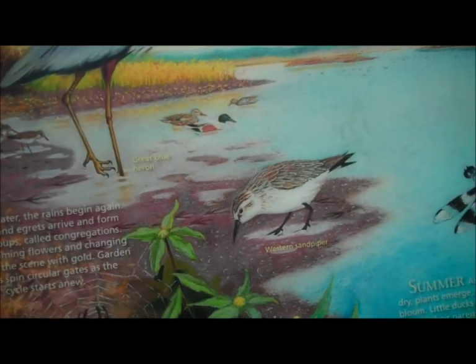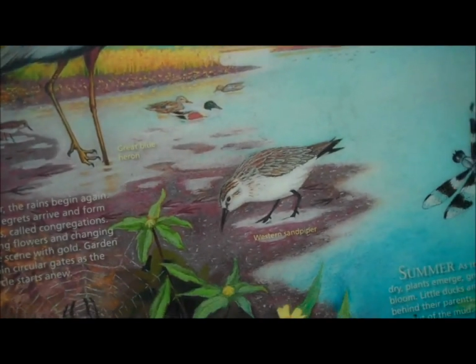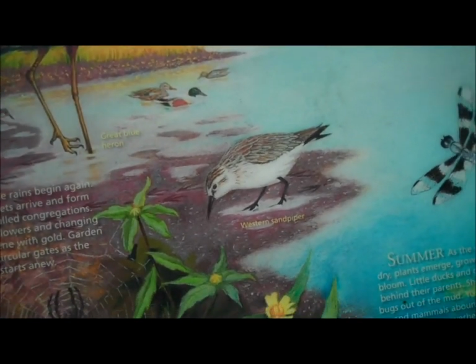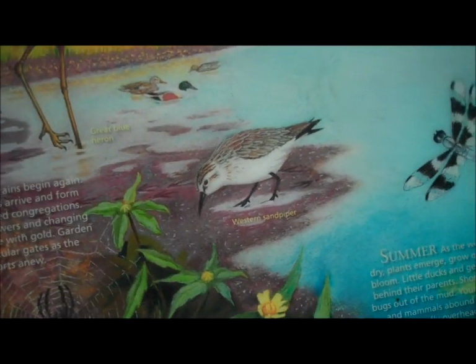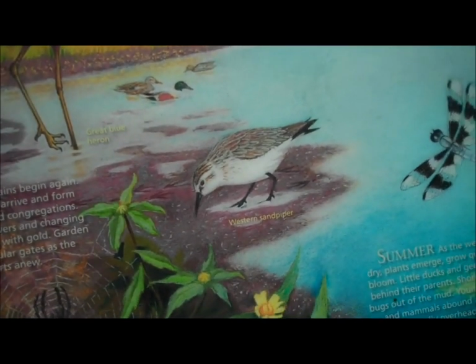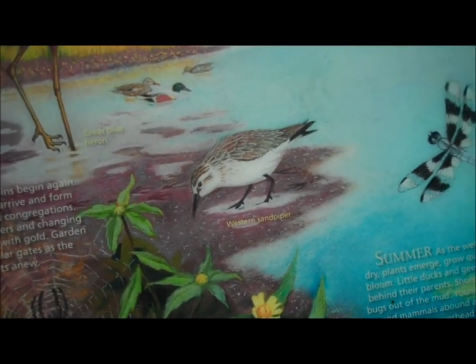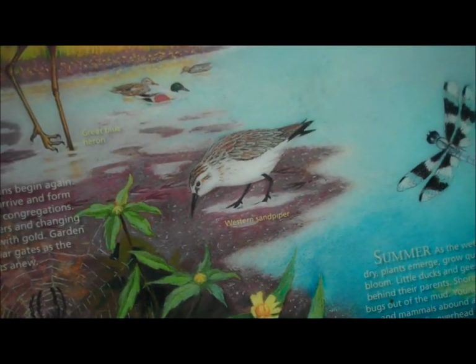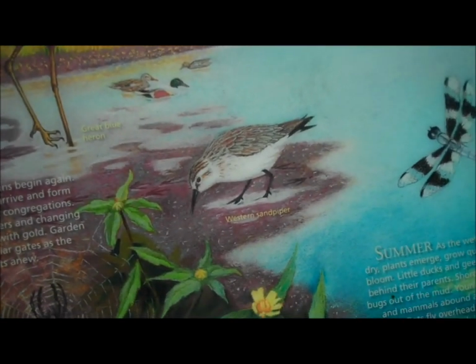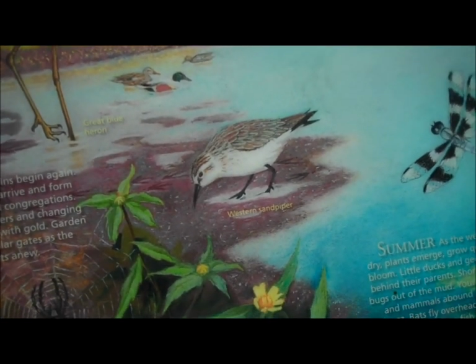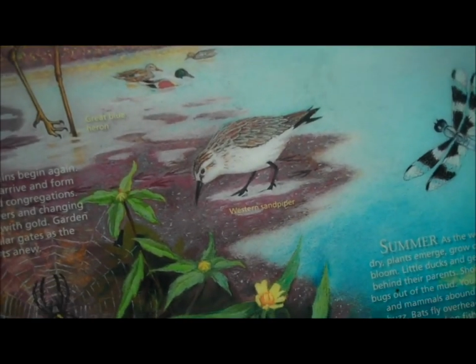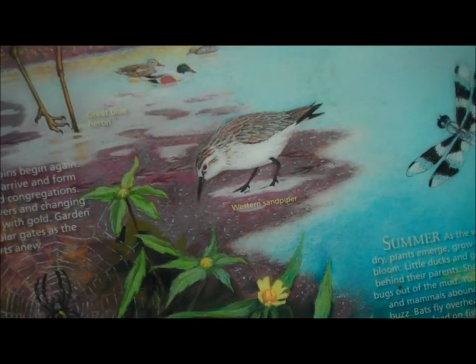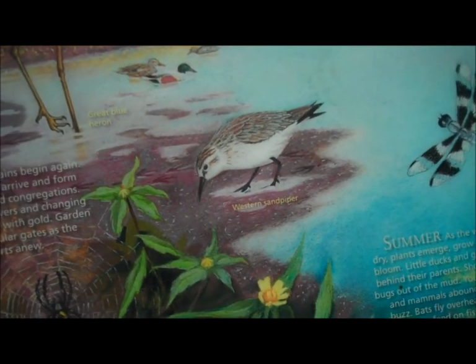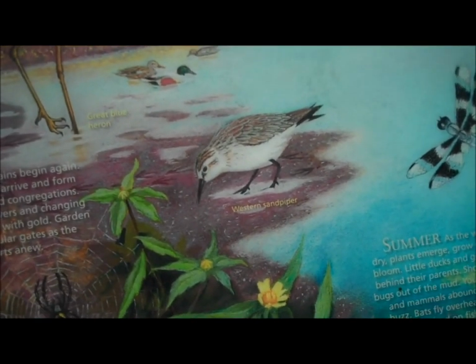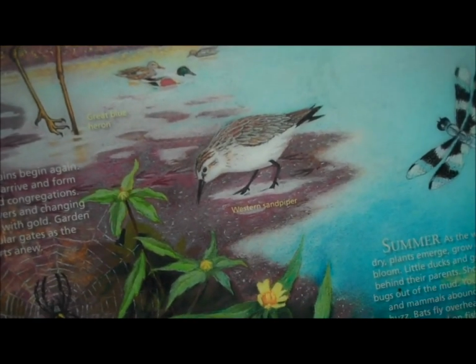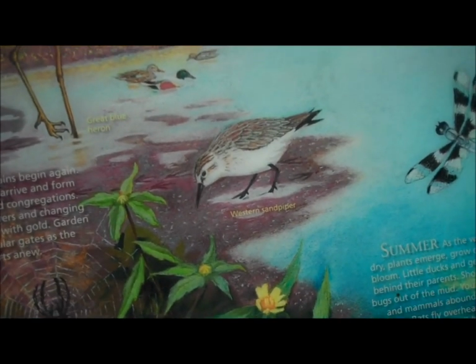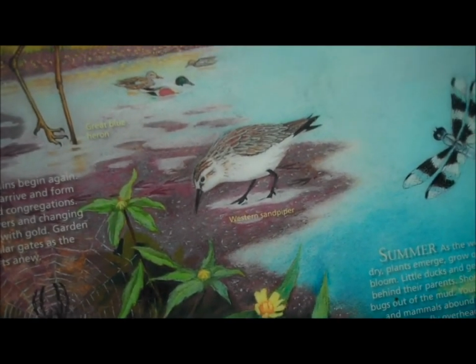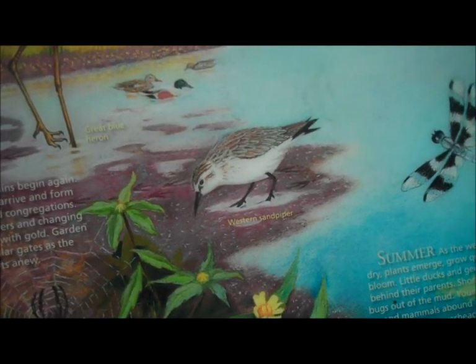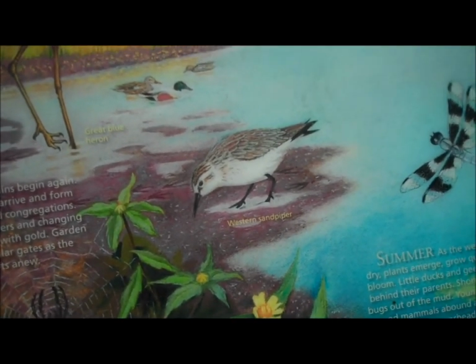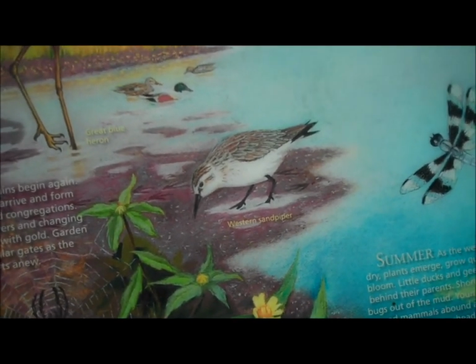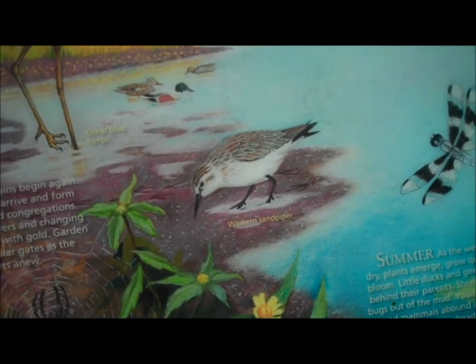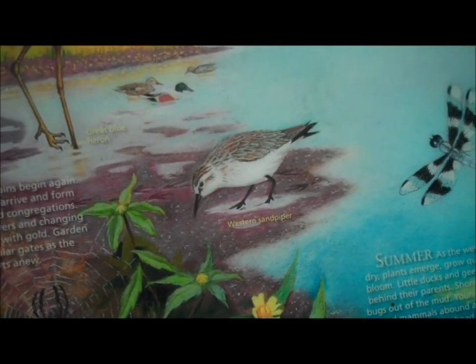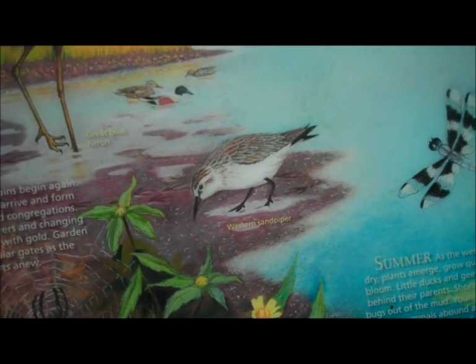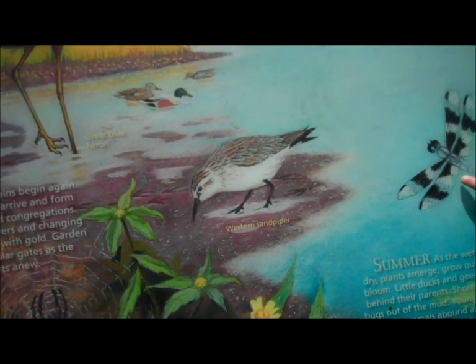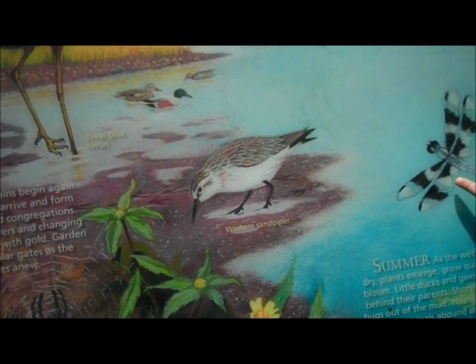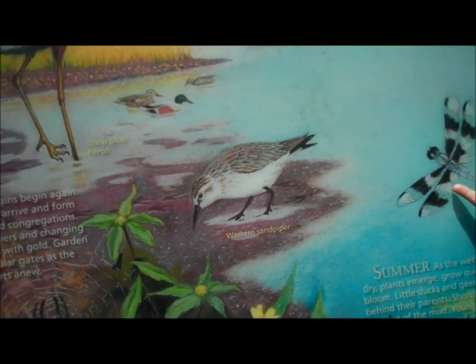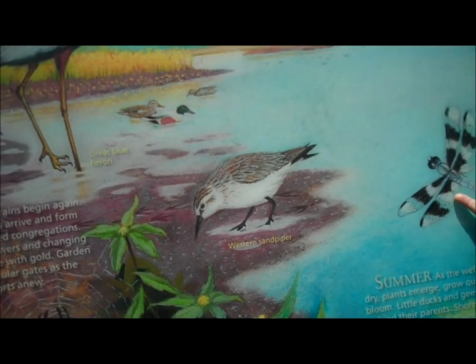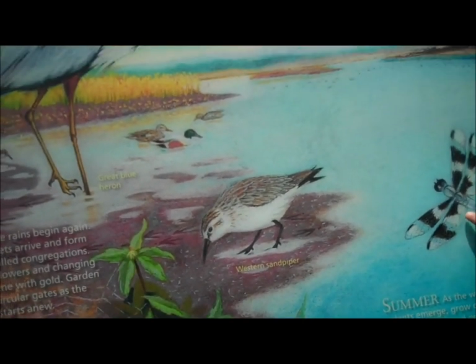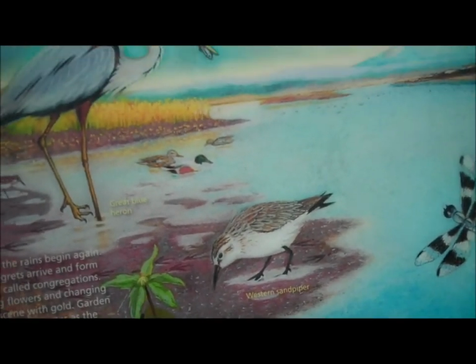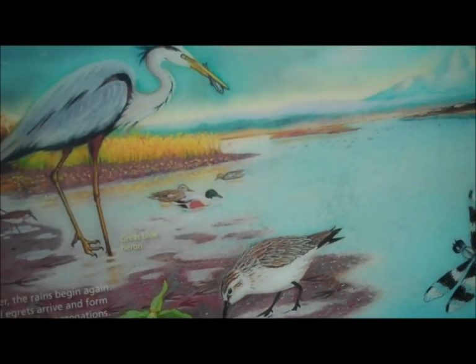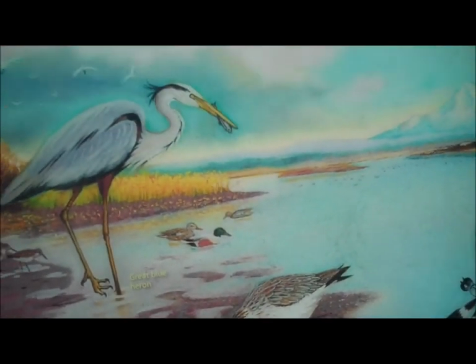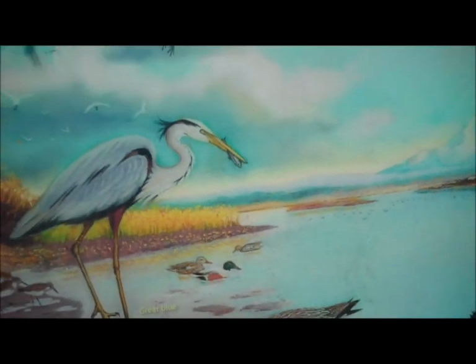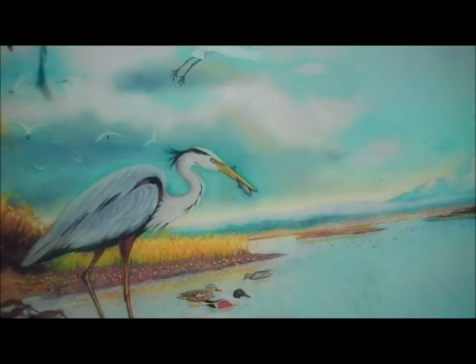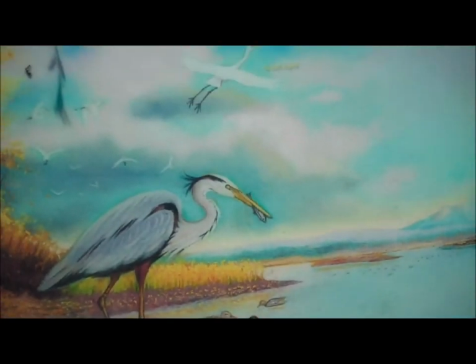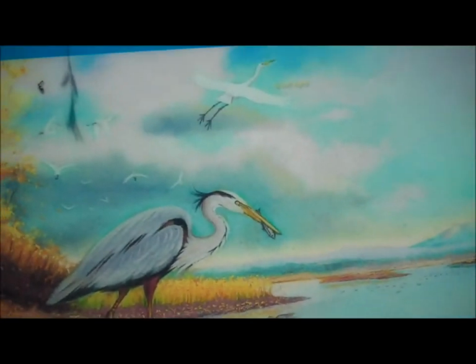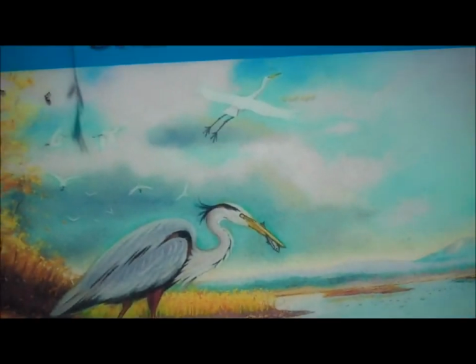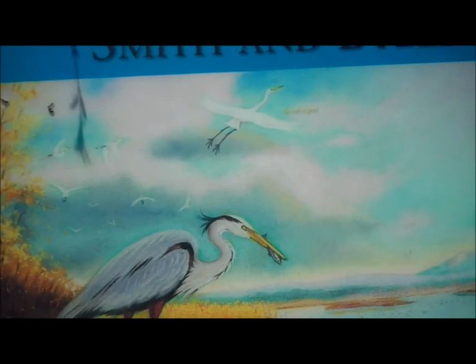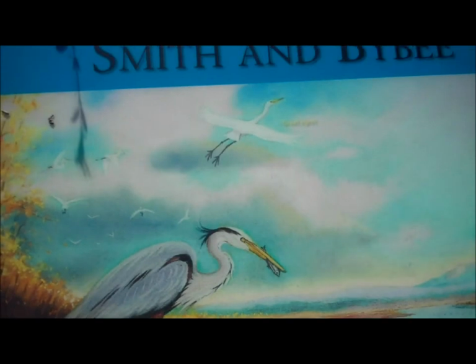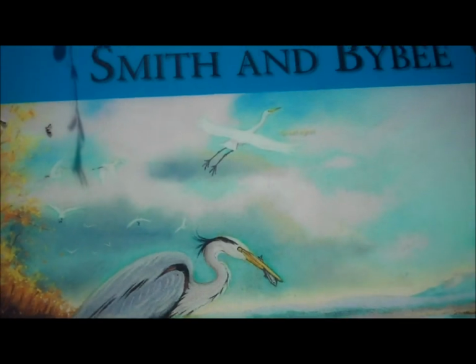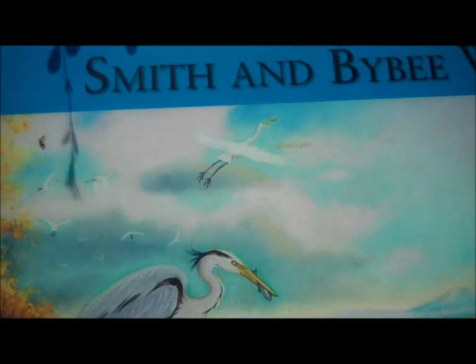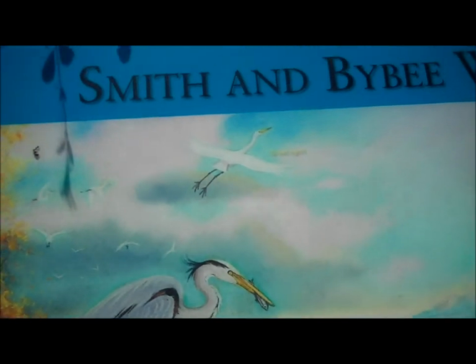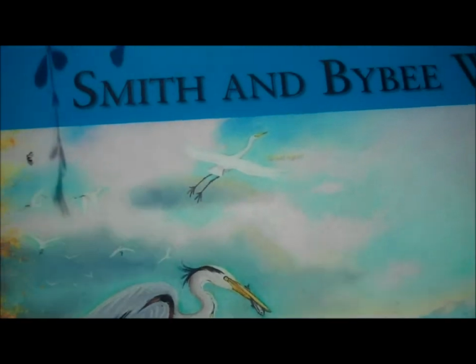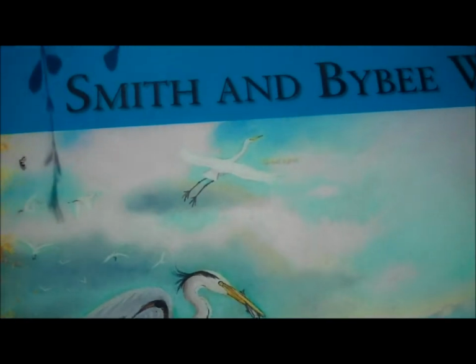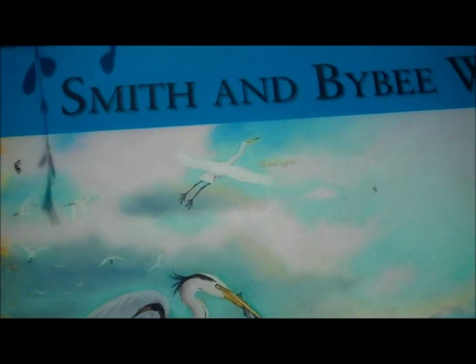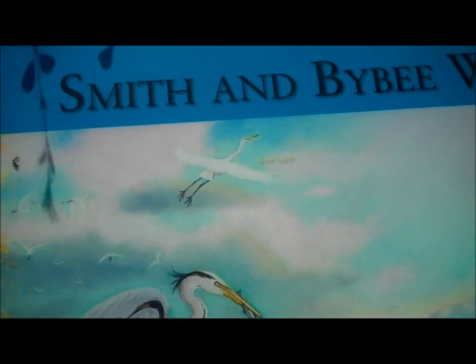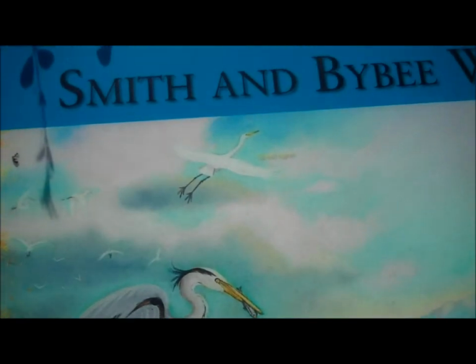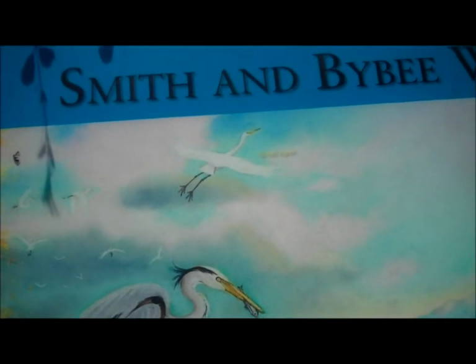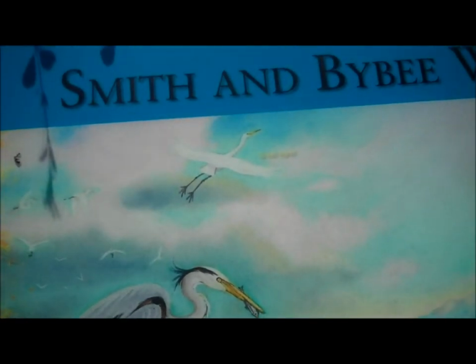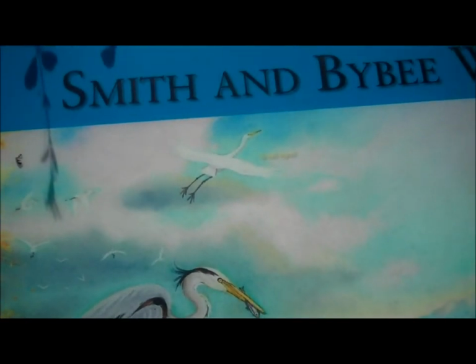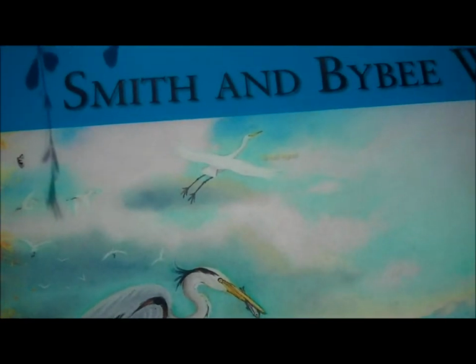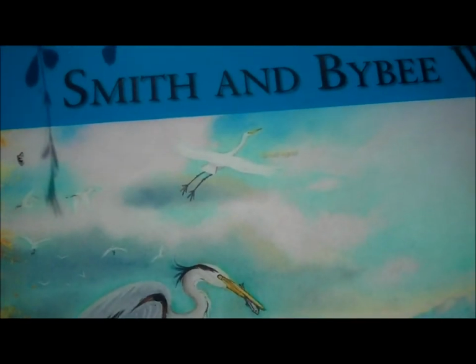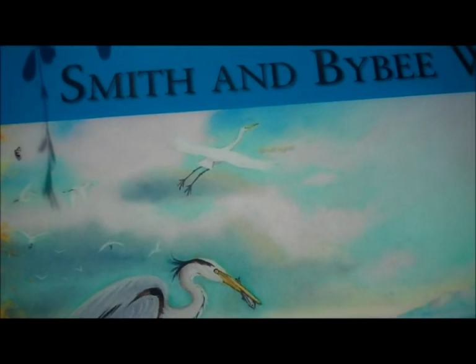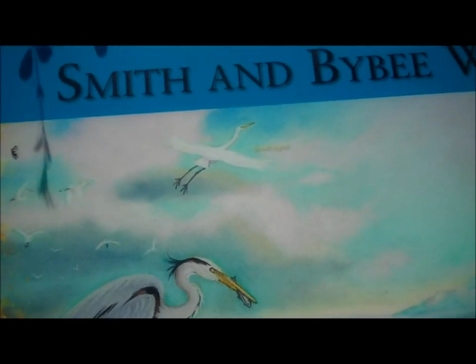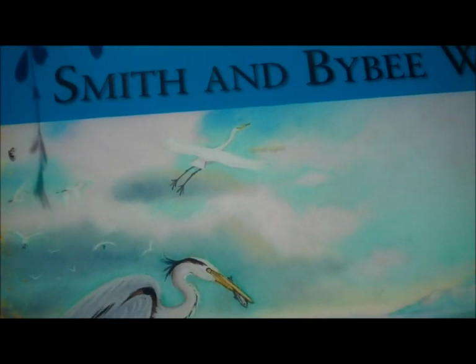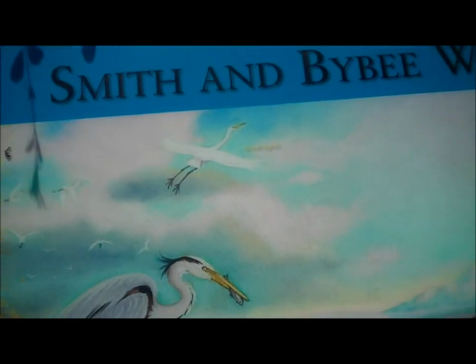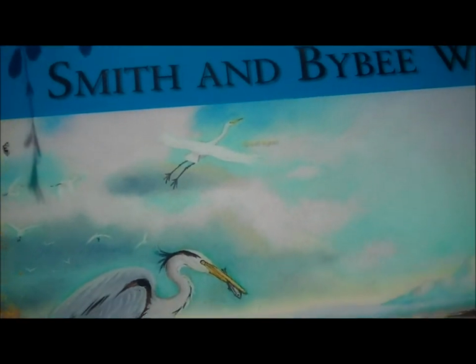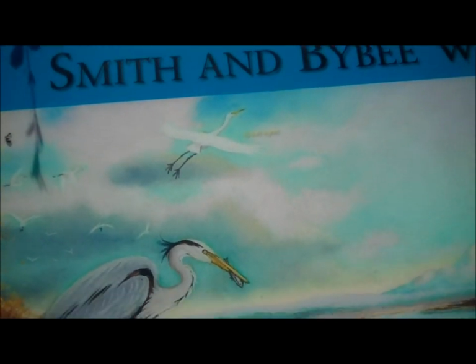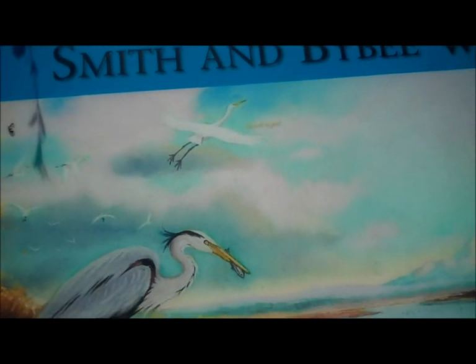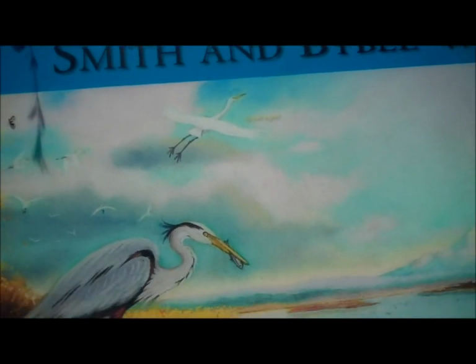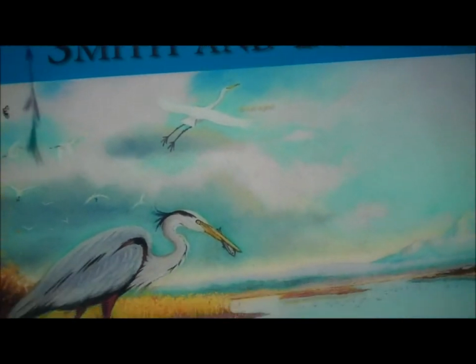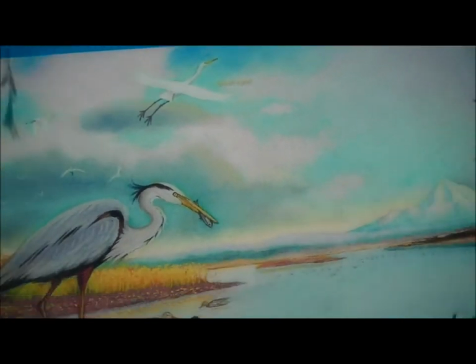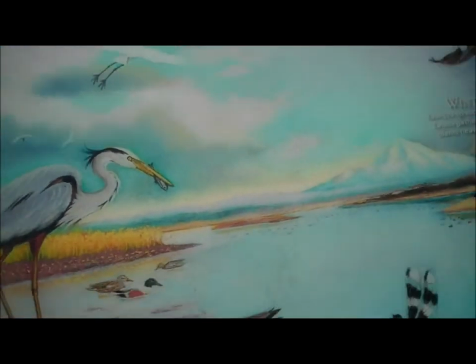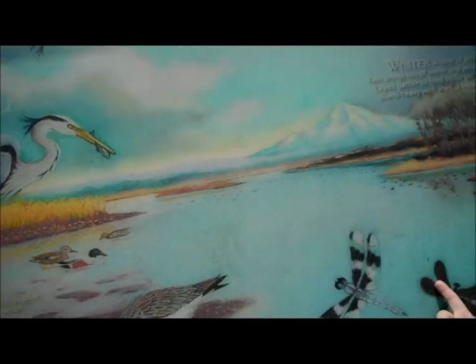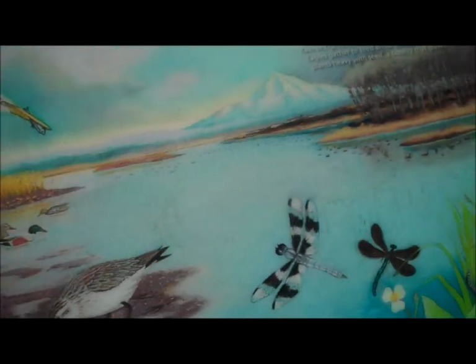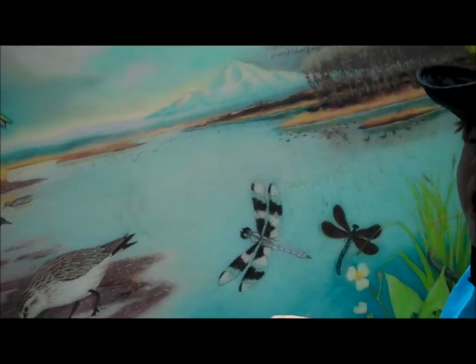What do we have down here? Western sandpiper. Great egret. And dragonflies.